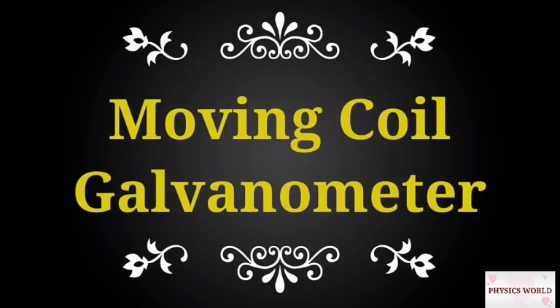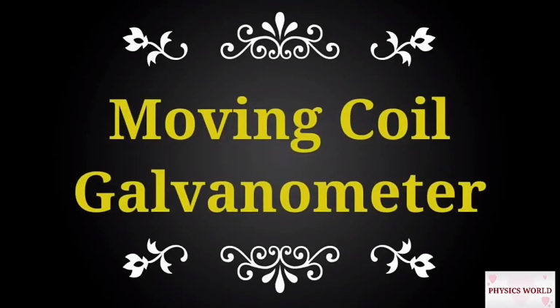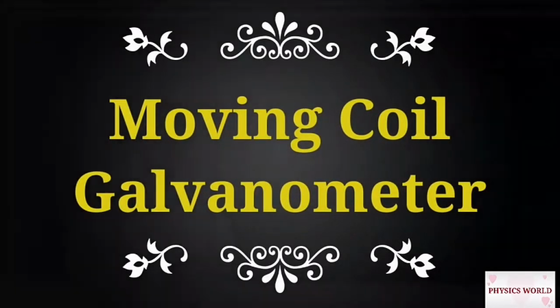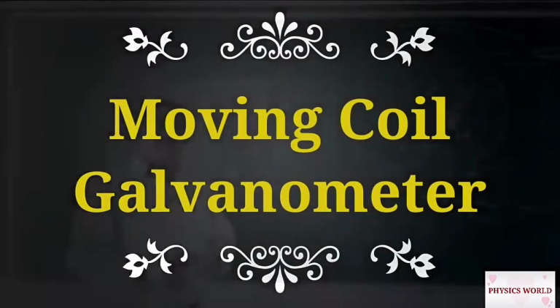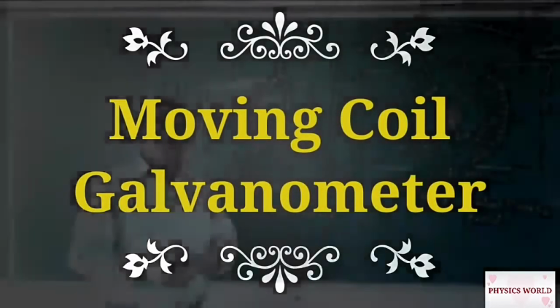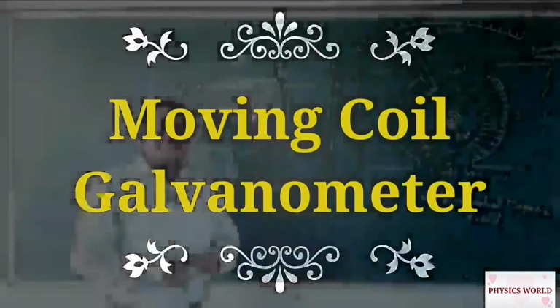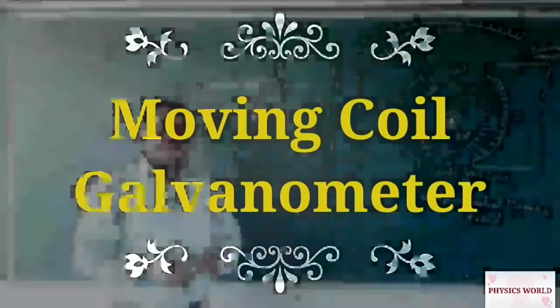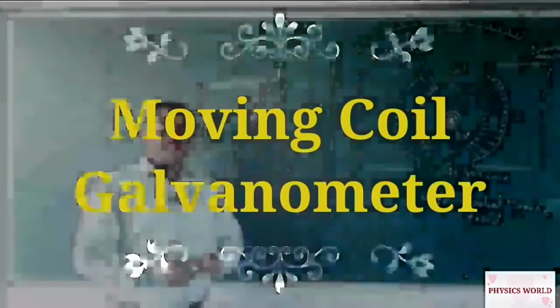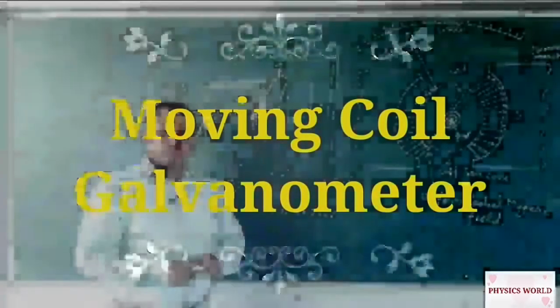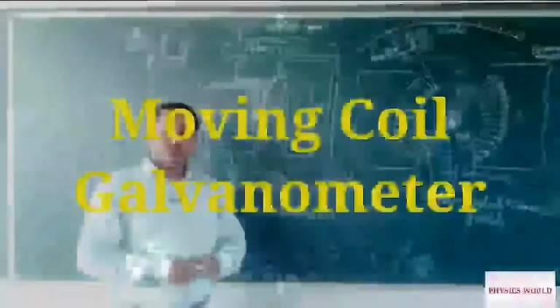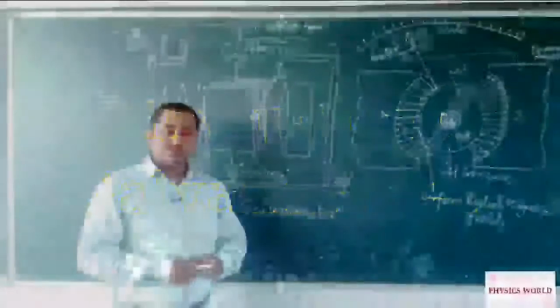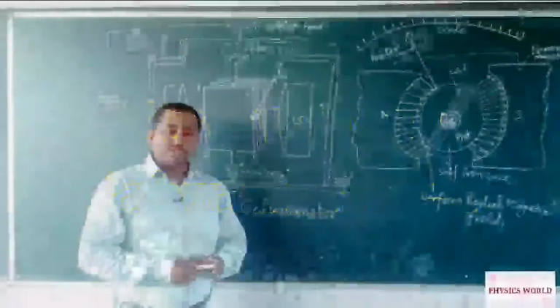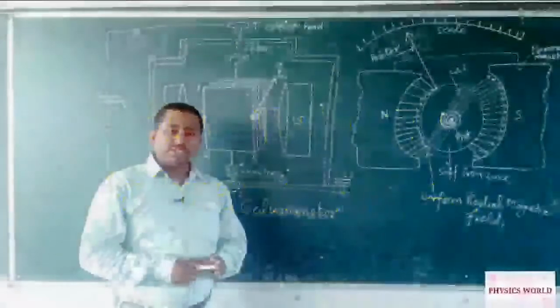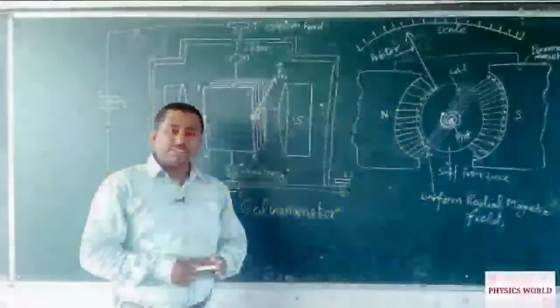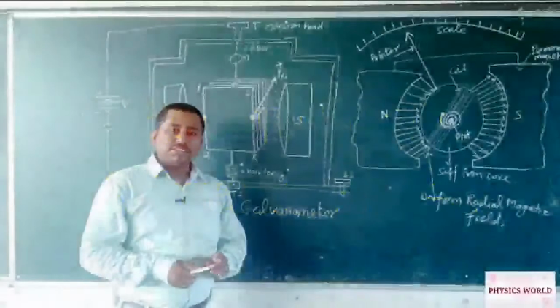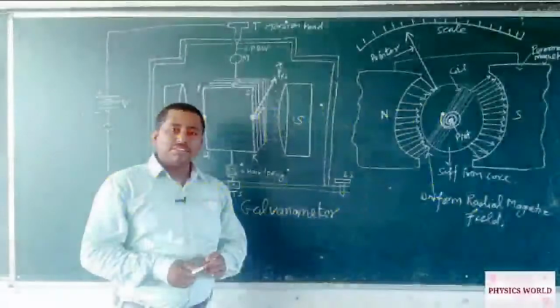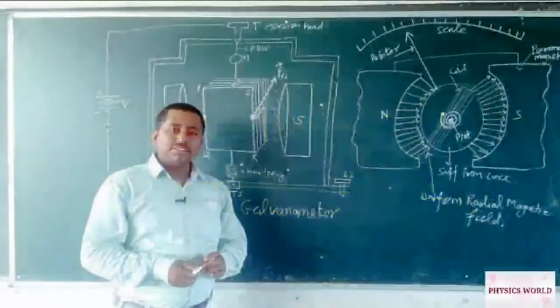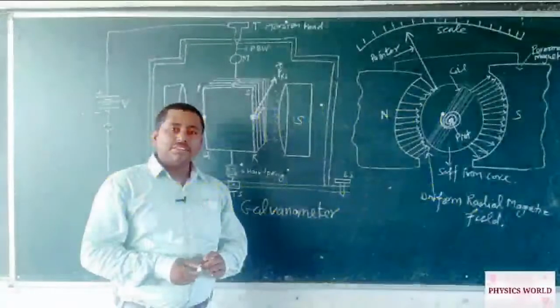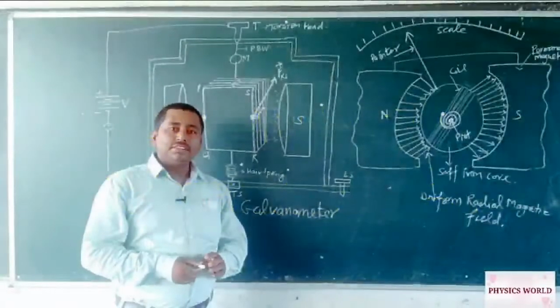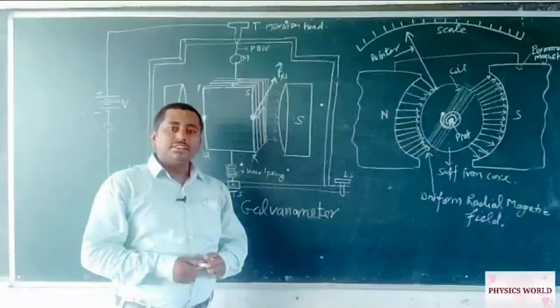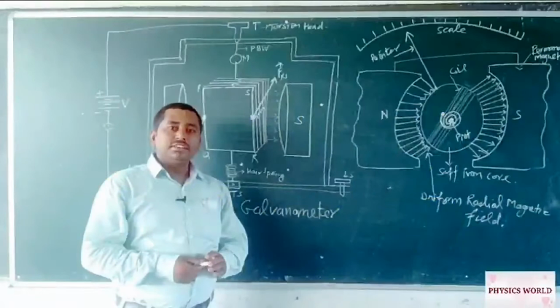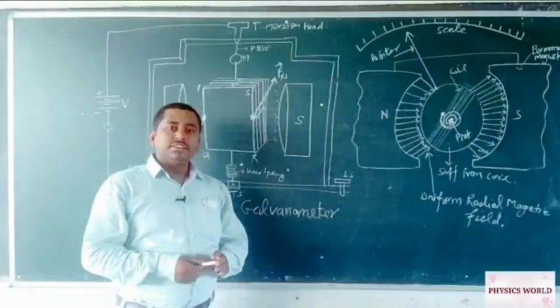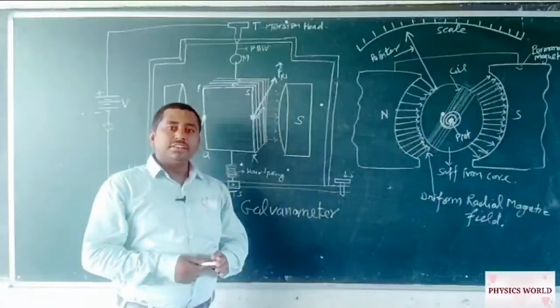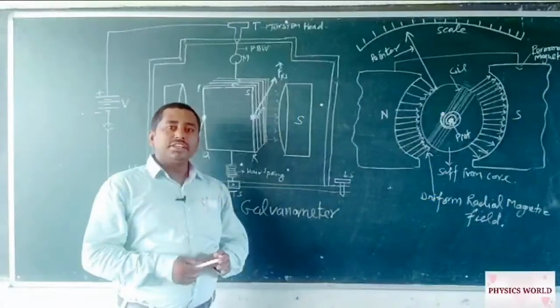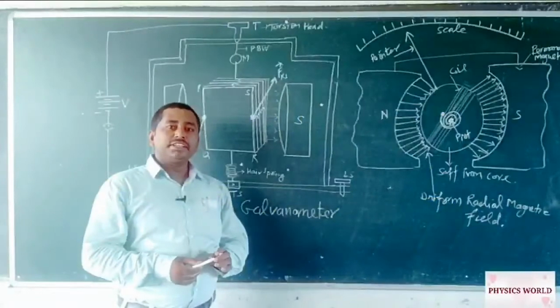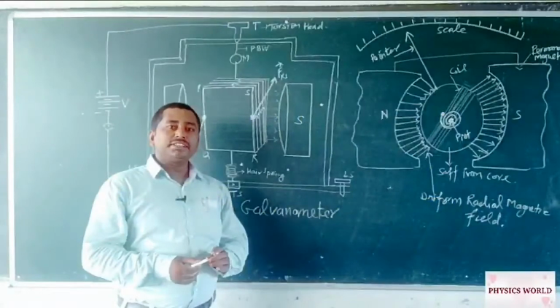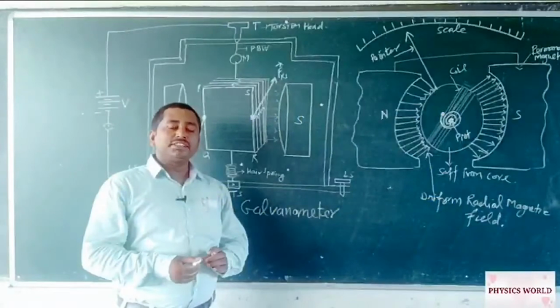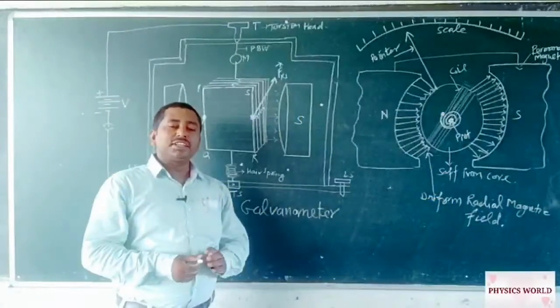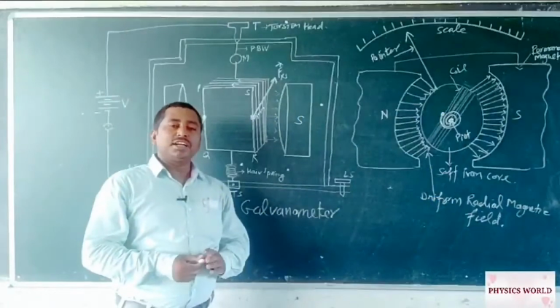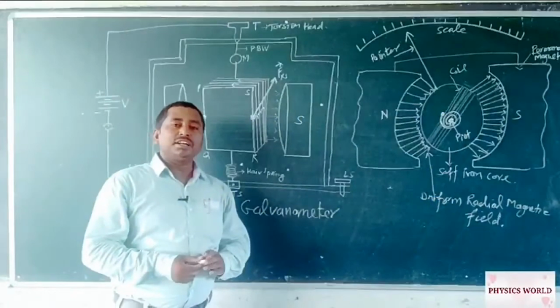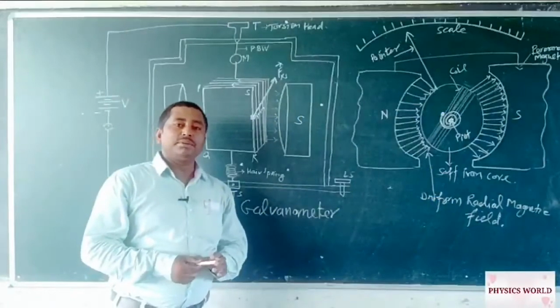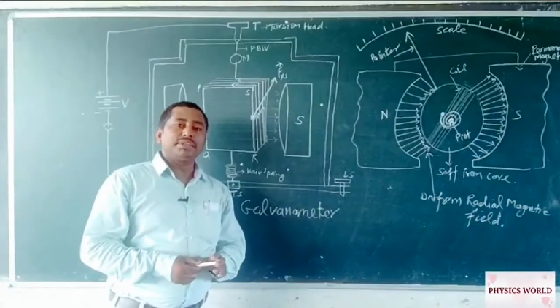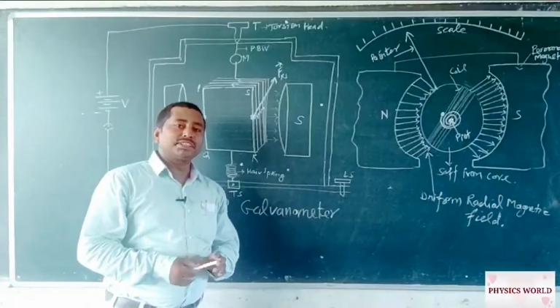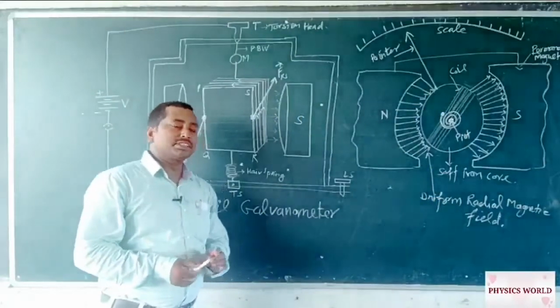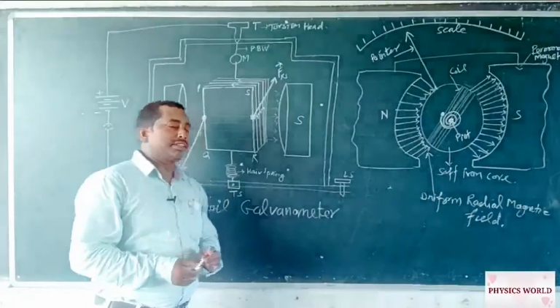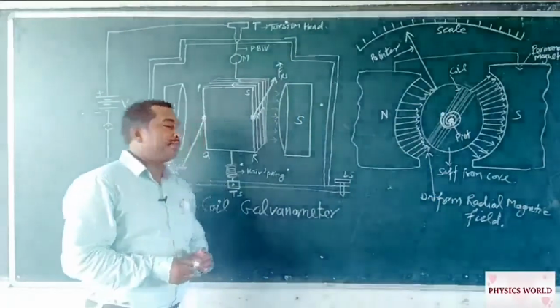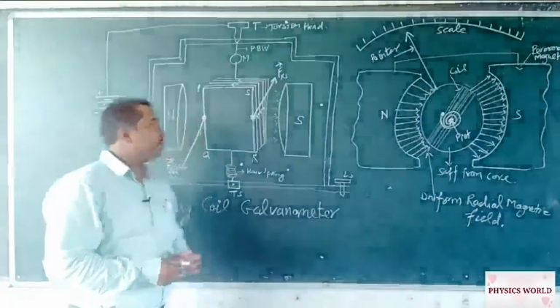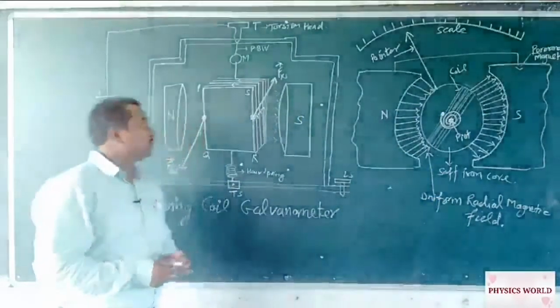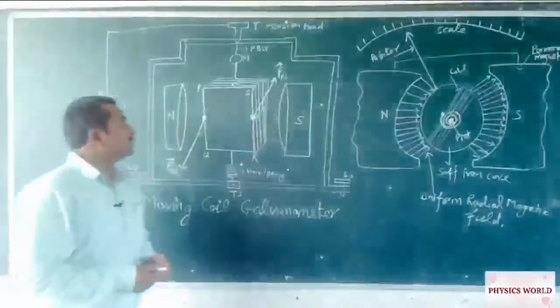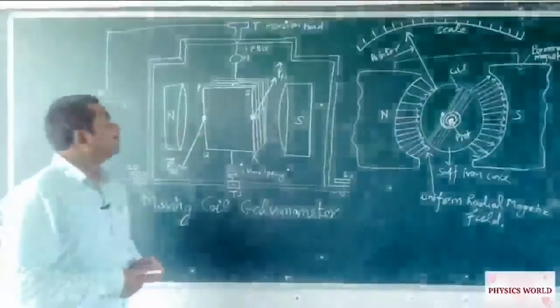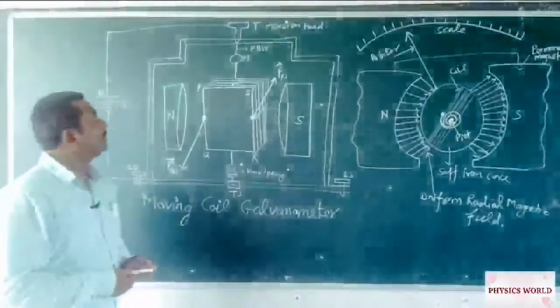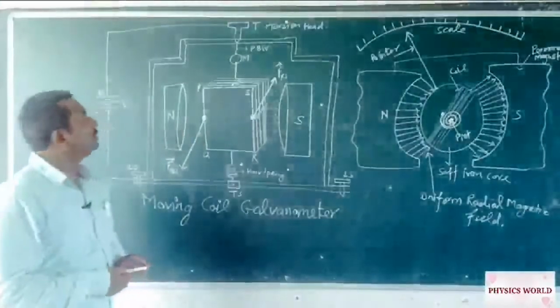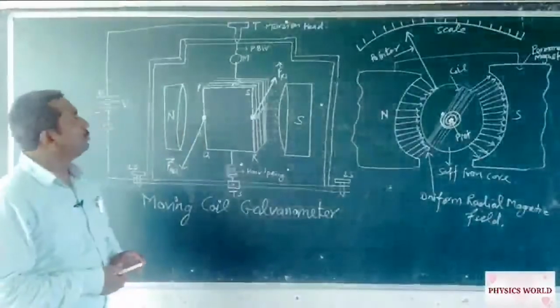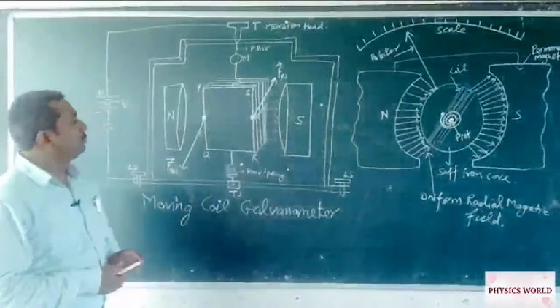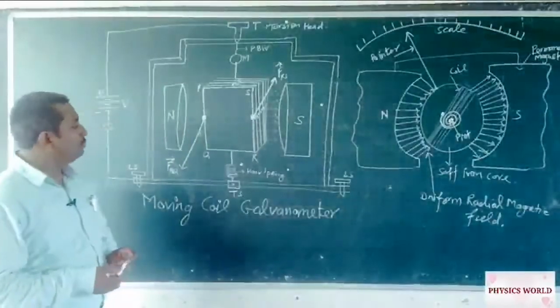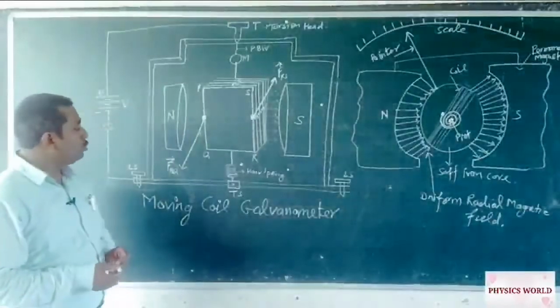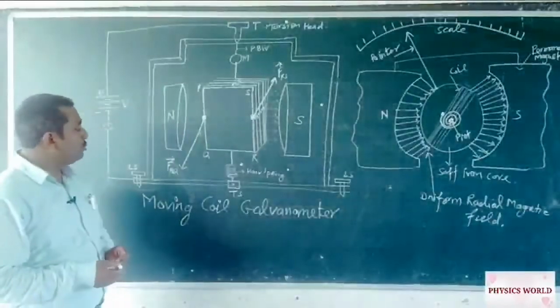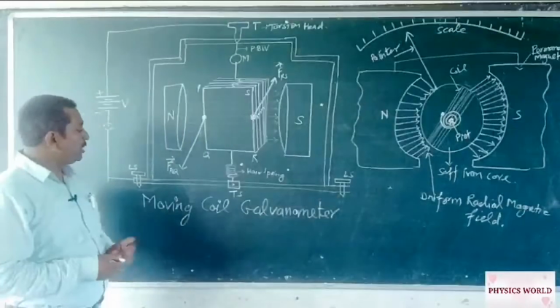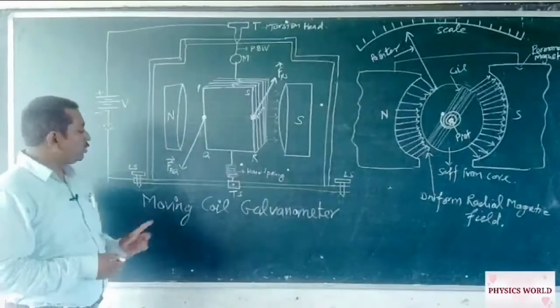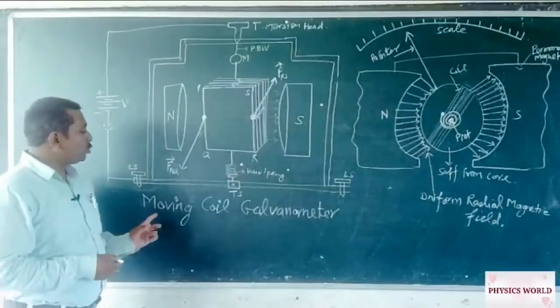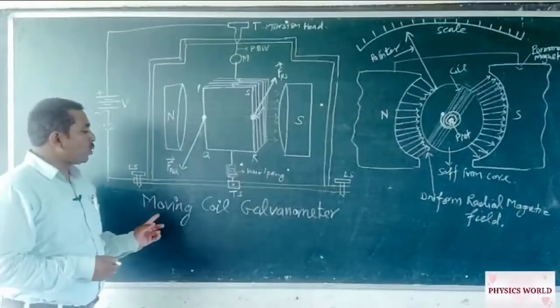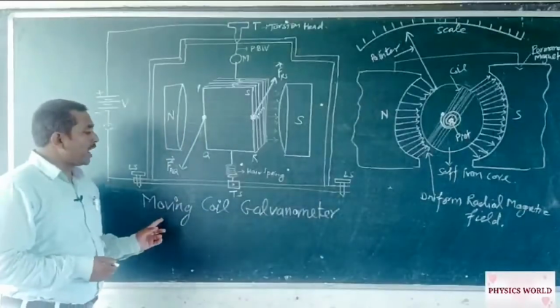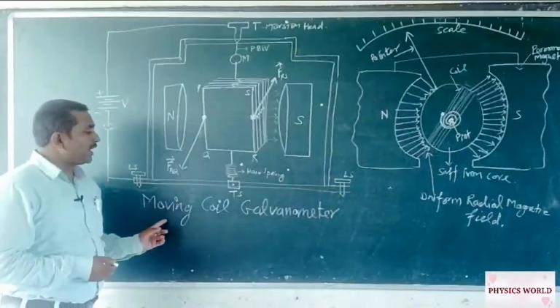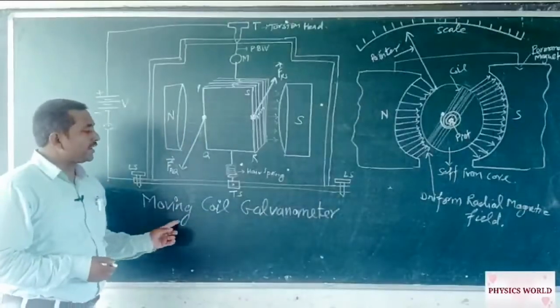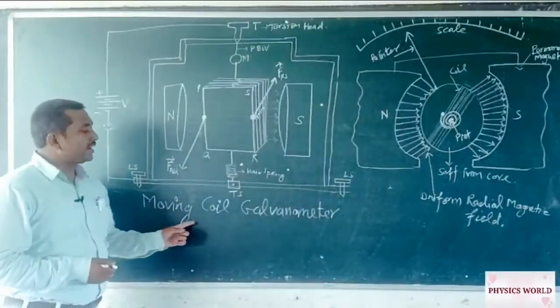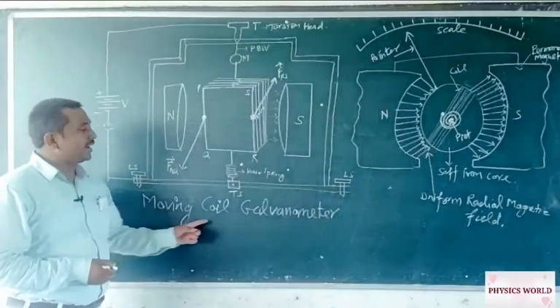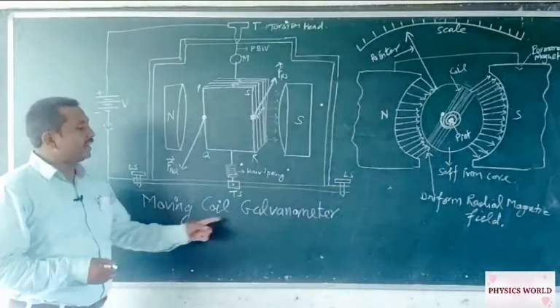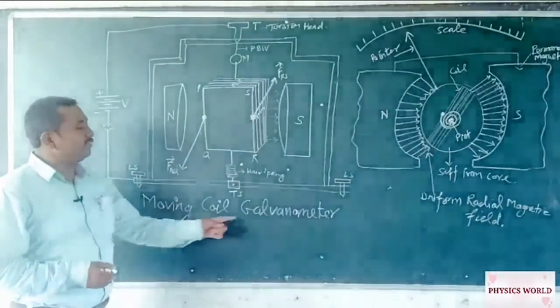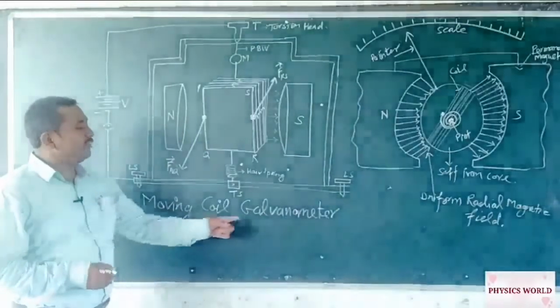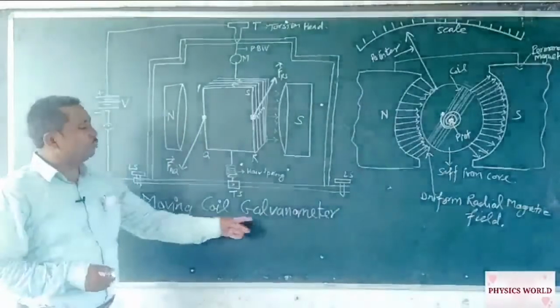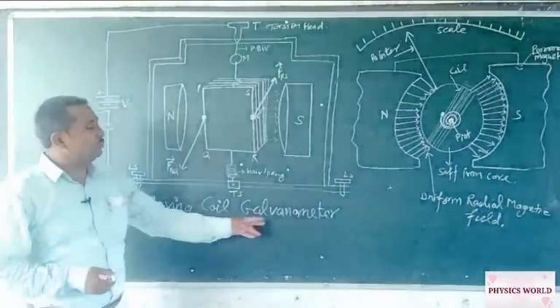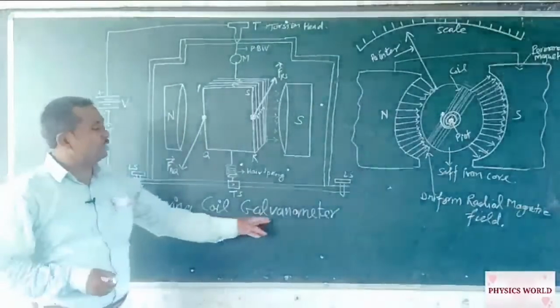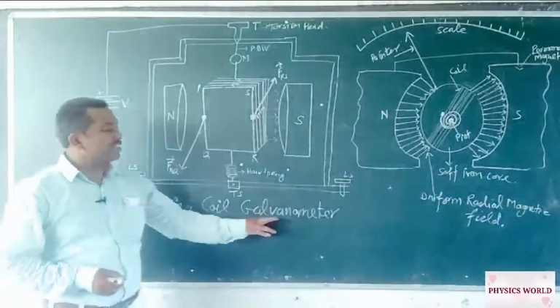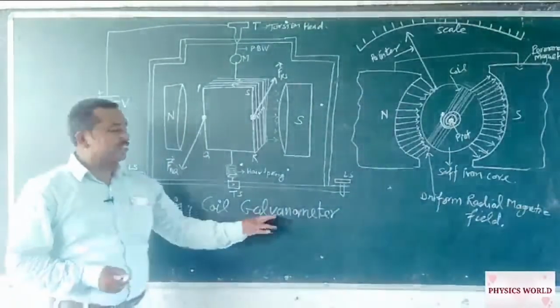Hello students. Let us start our discussion about moving coil galvanometer.